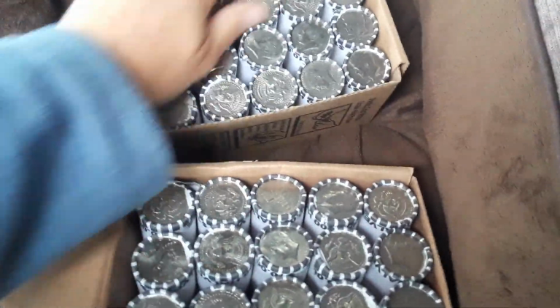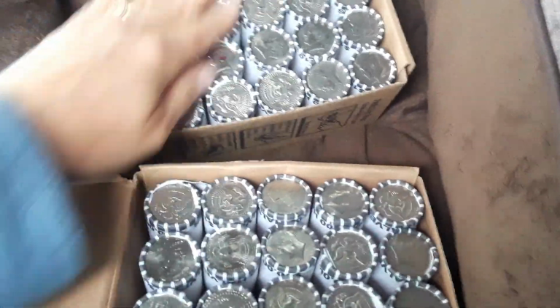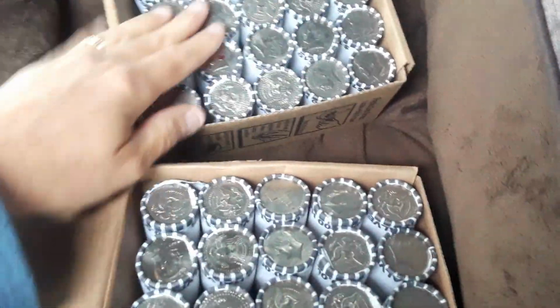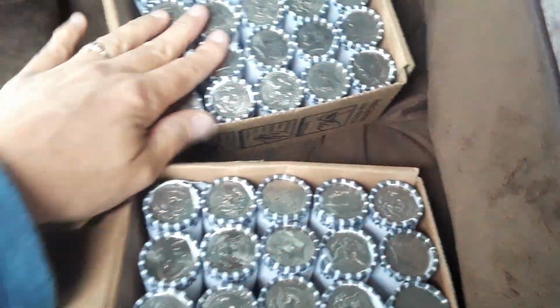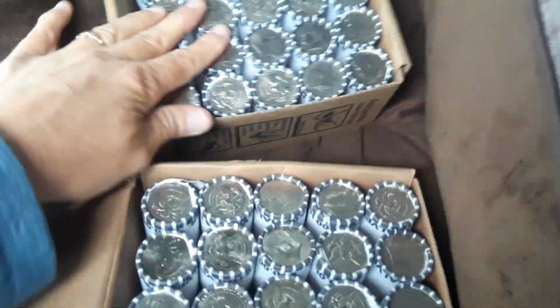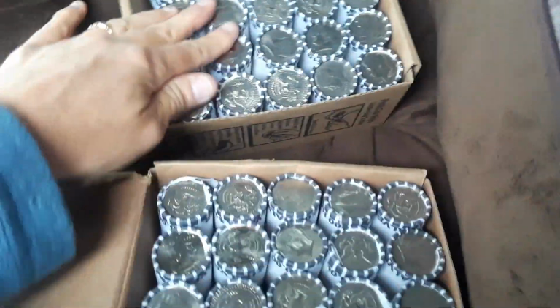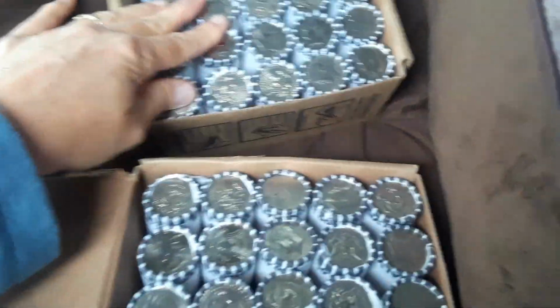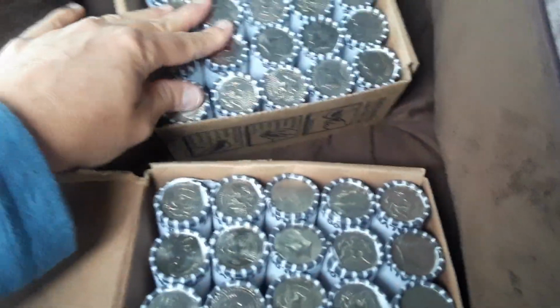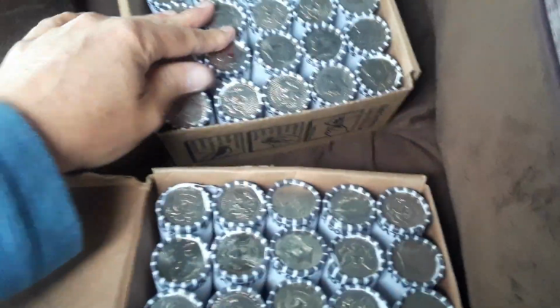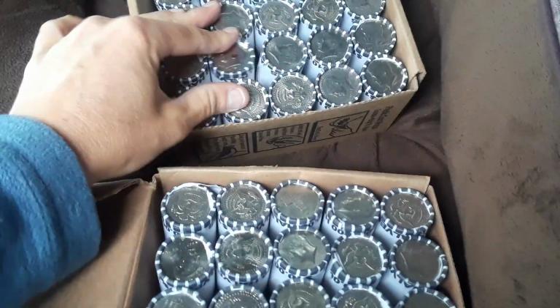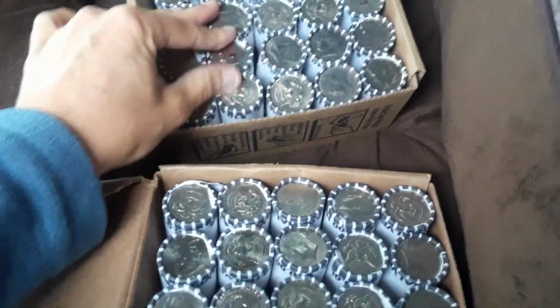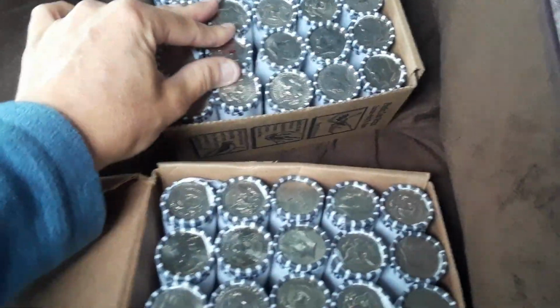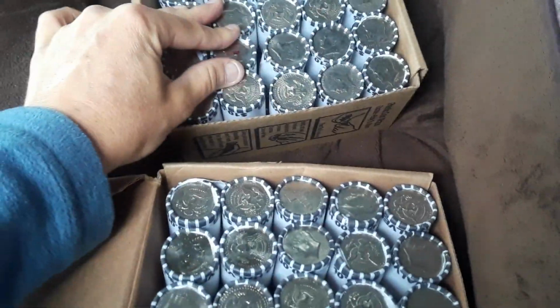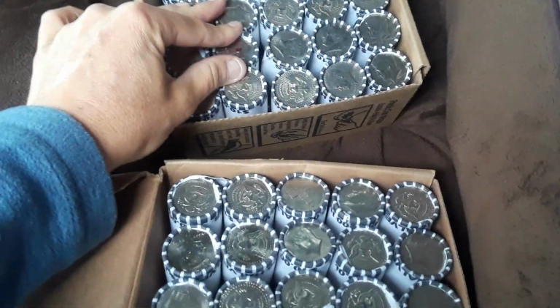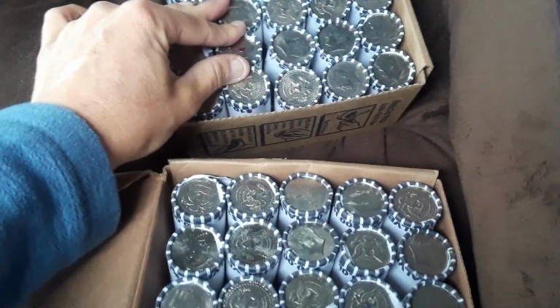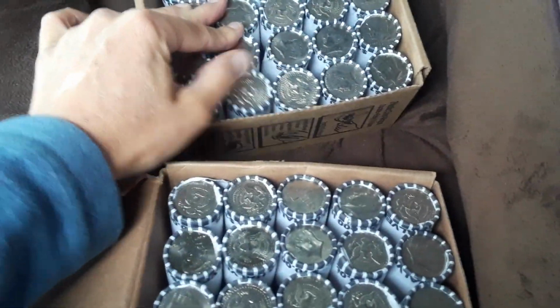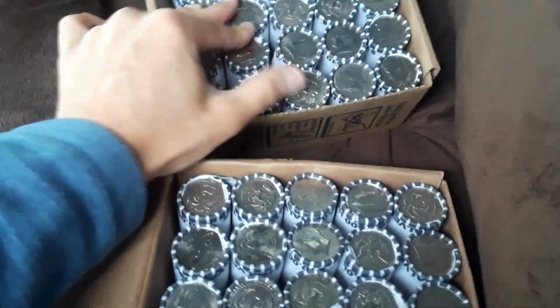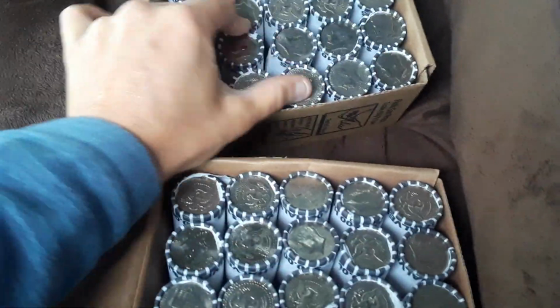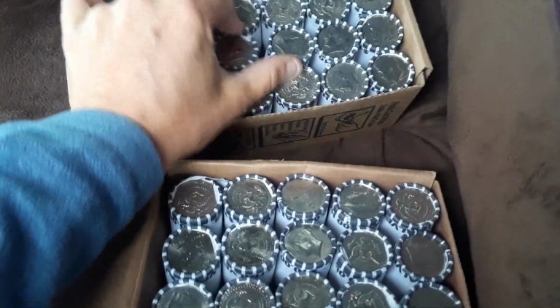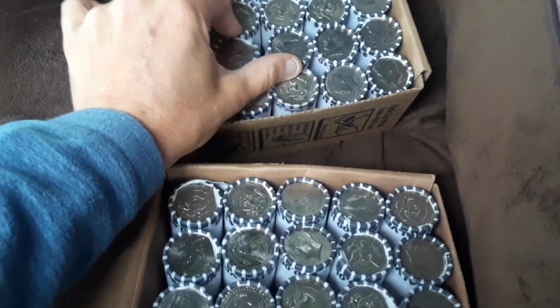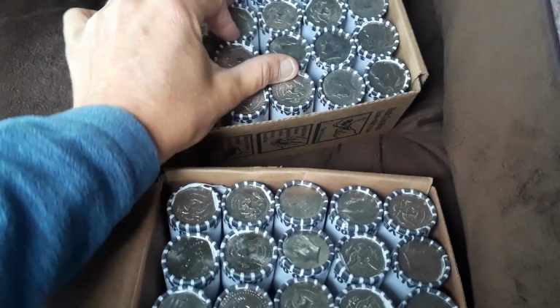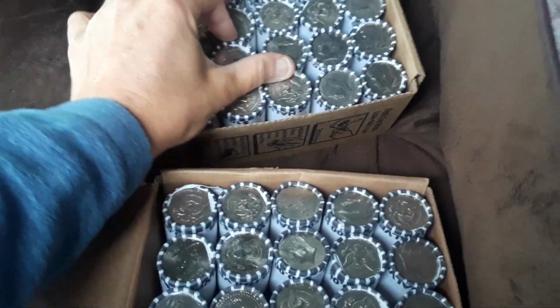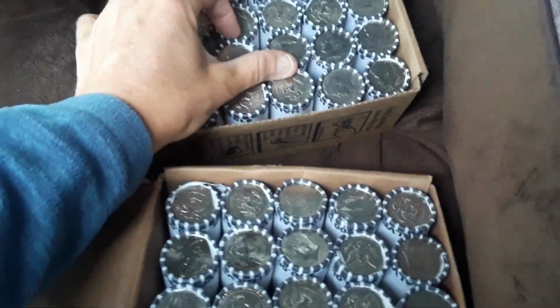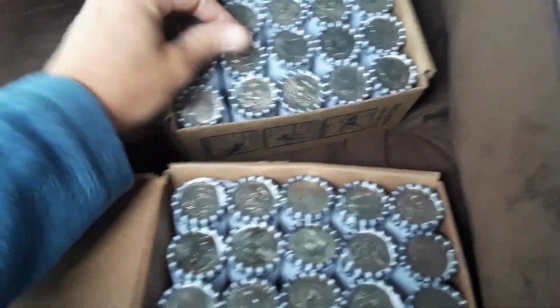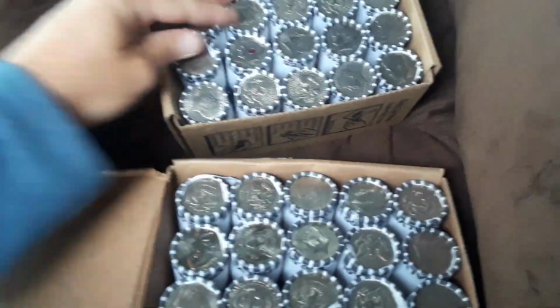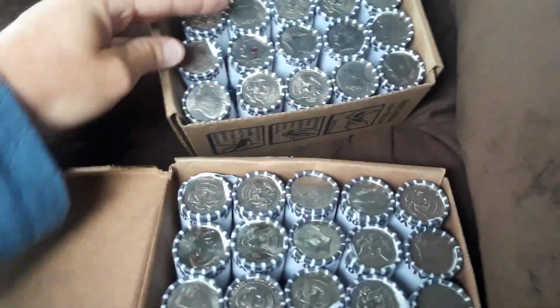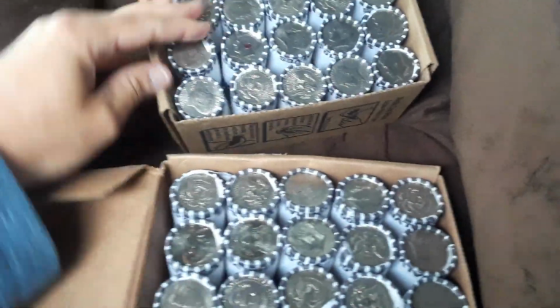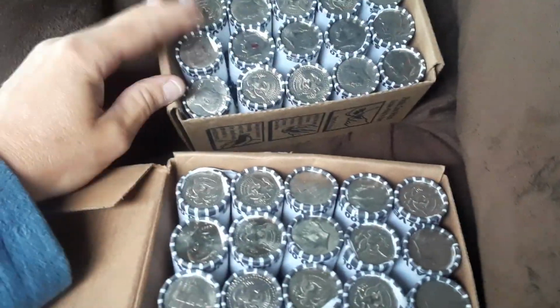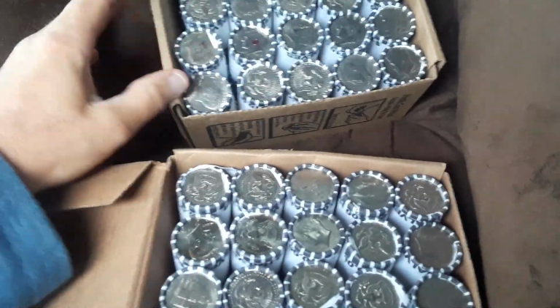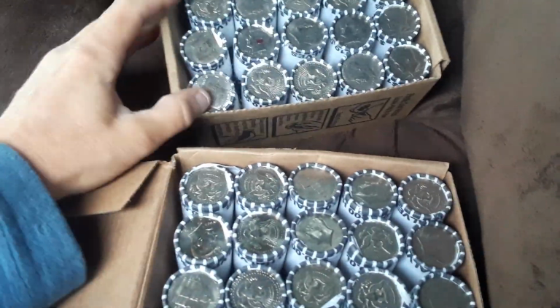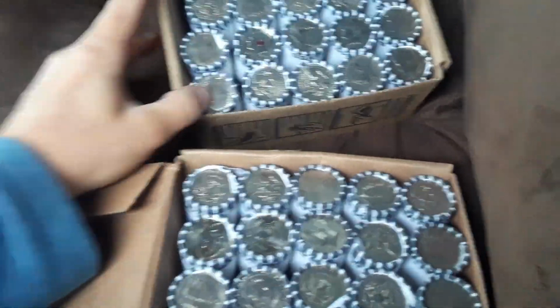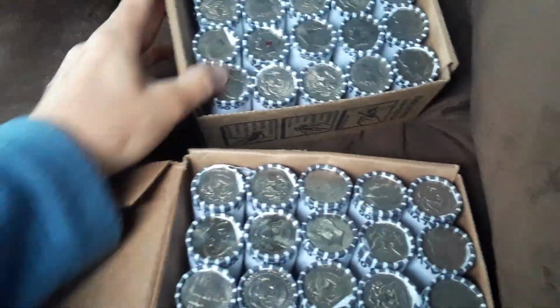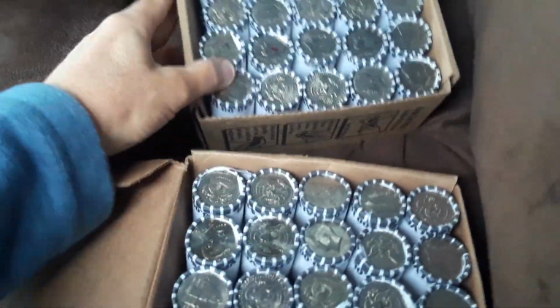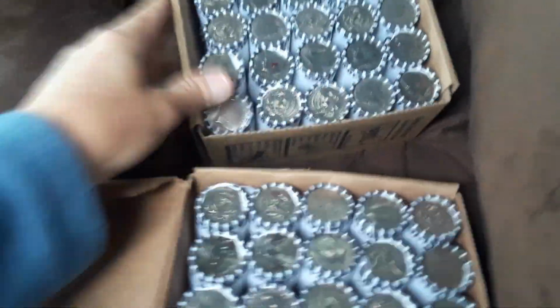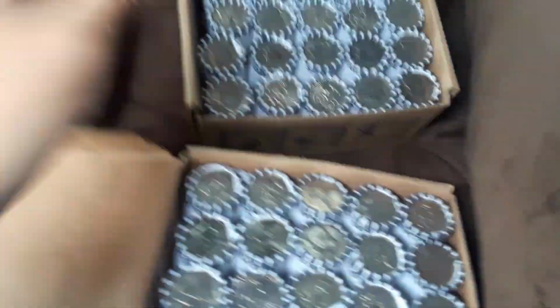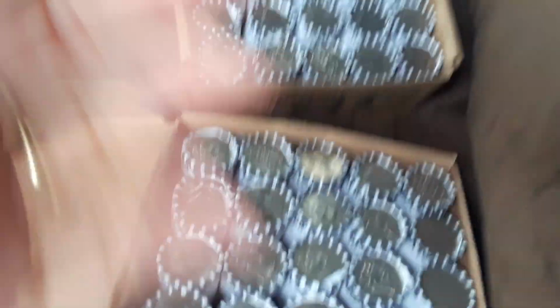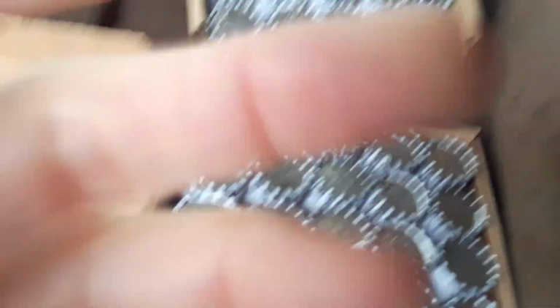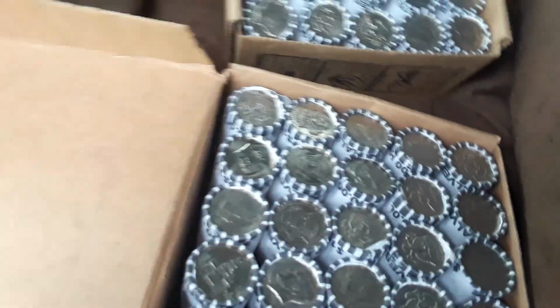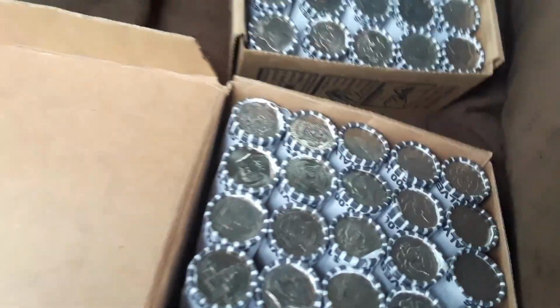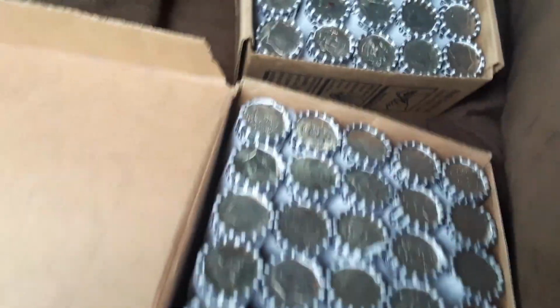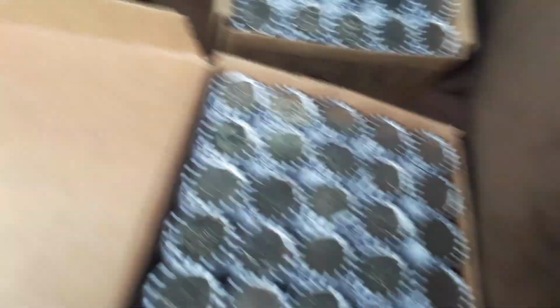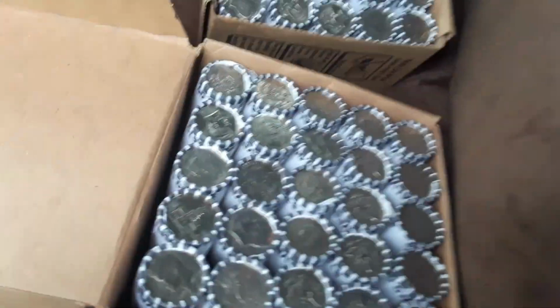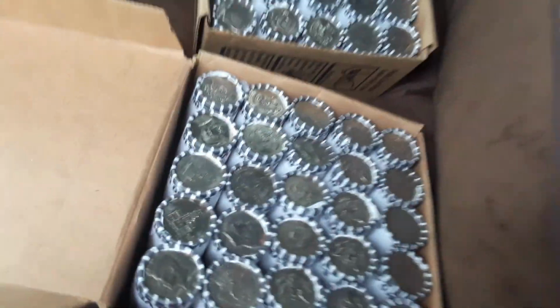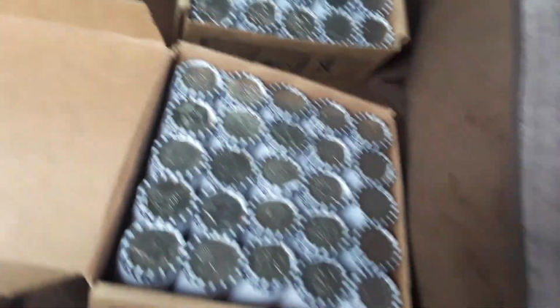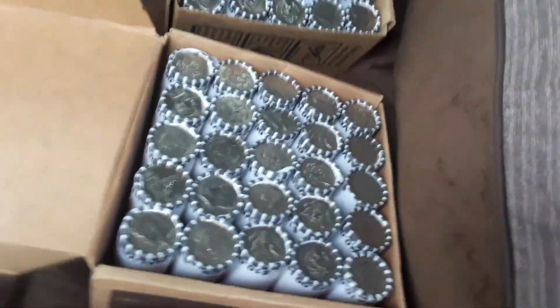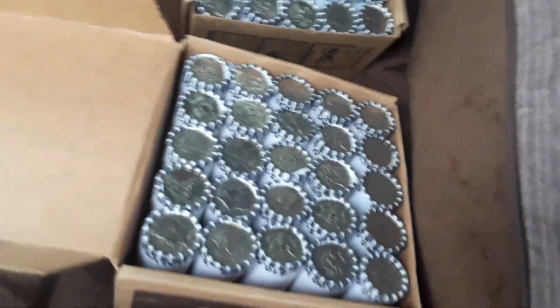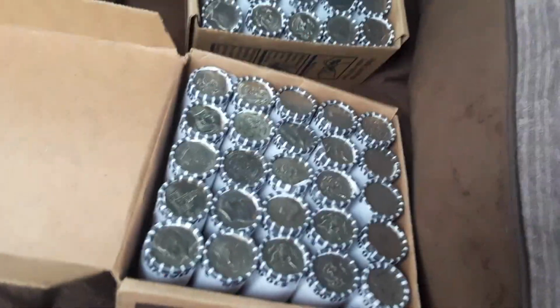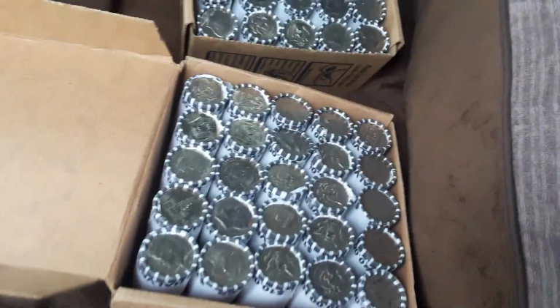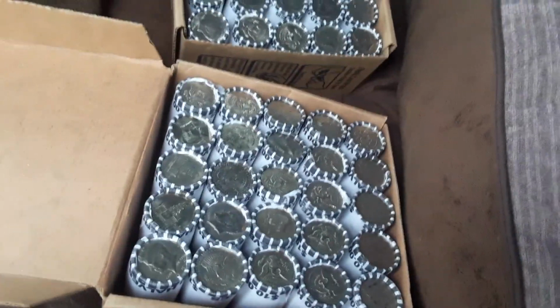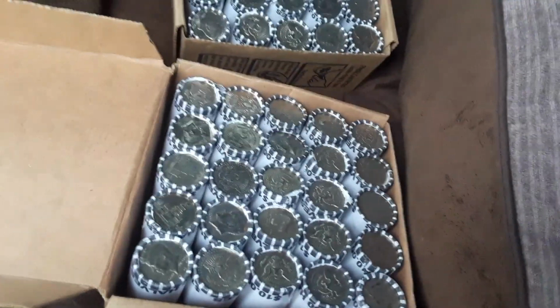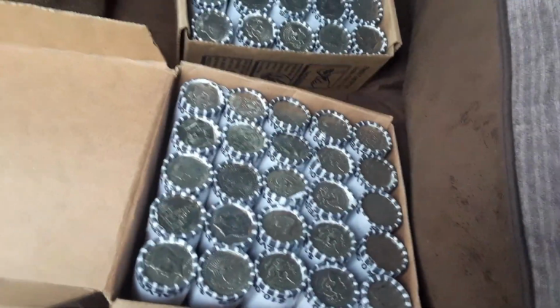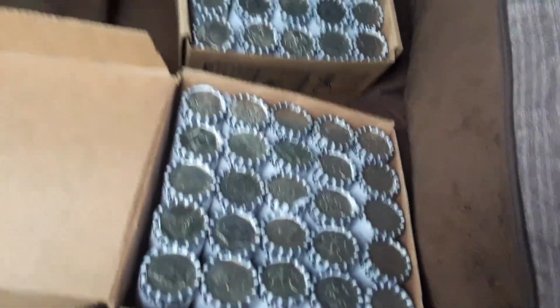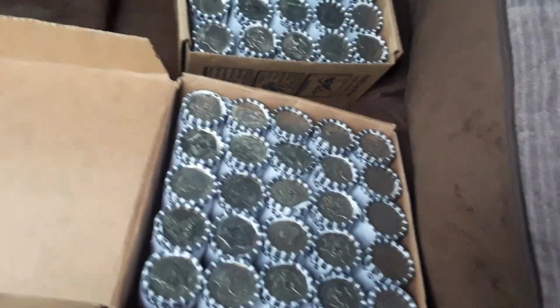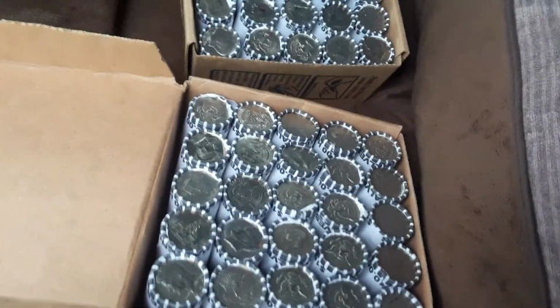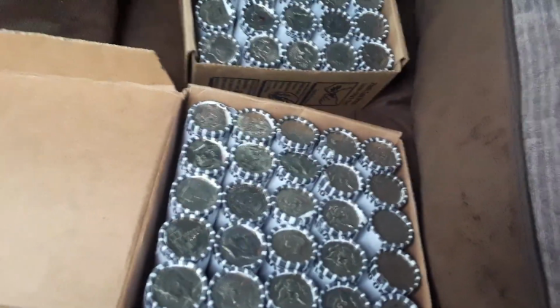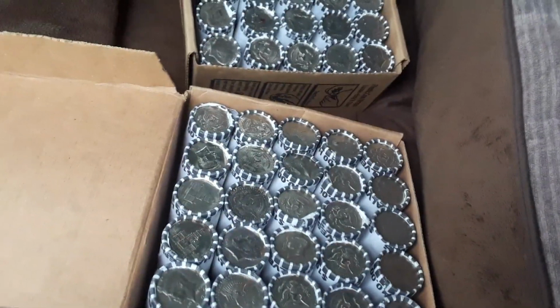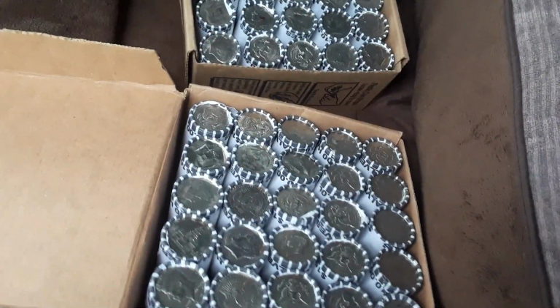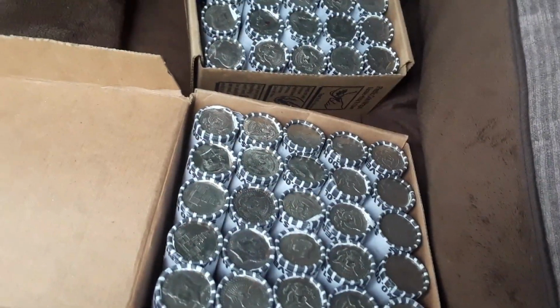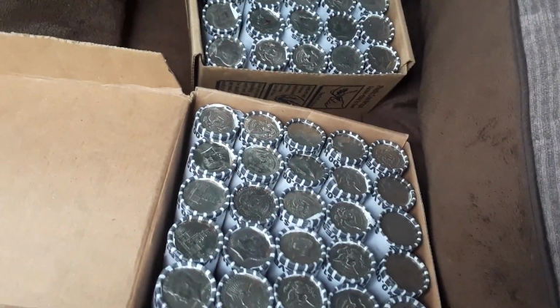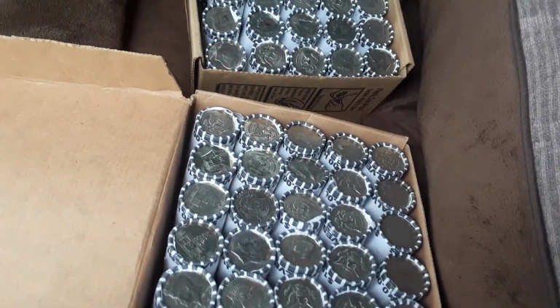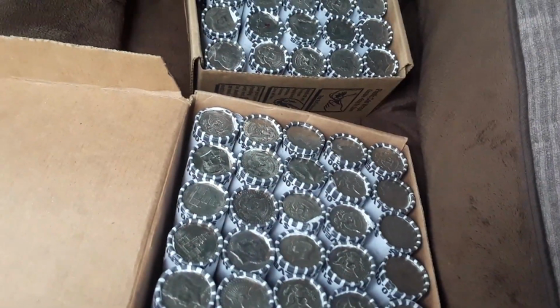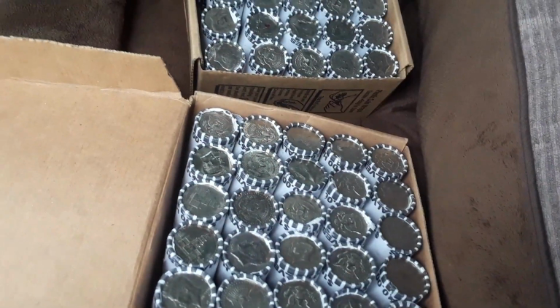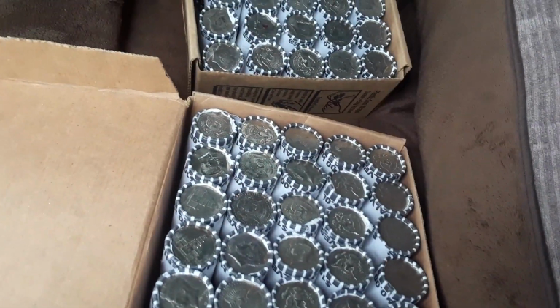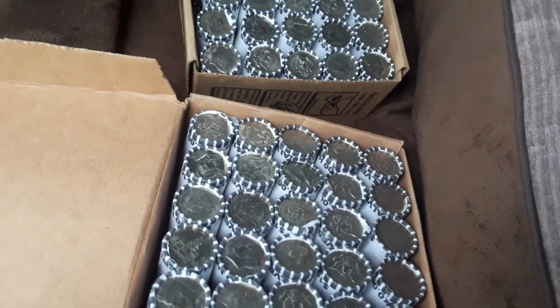And that's pretty much it. Can't wait to get cracked into these and see what's actually inside. See you guys later.